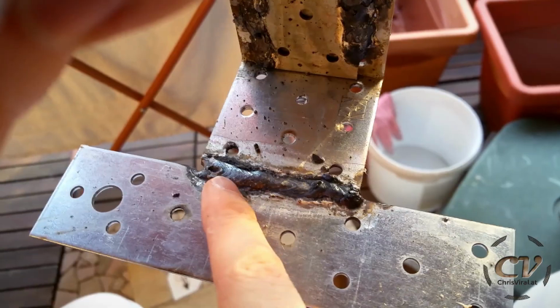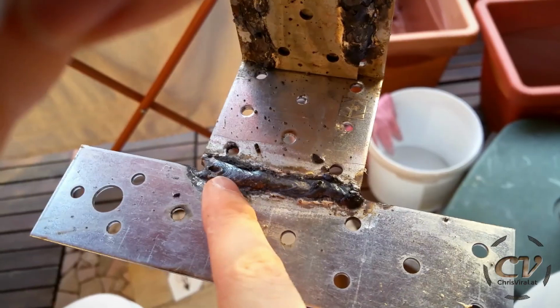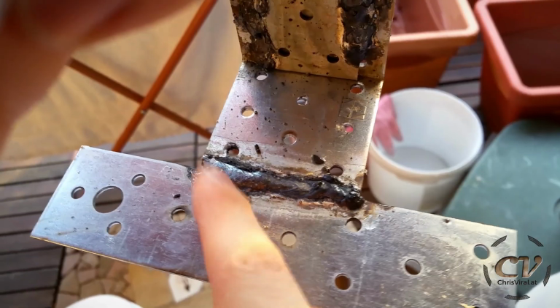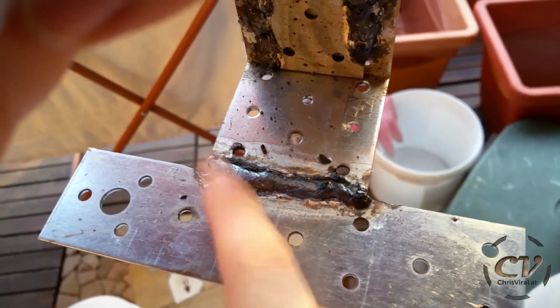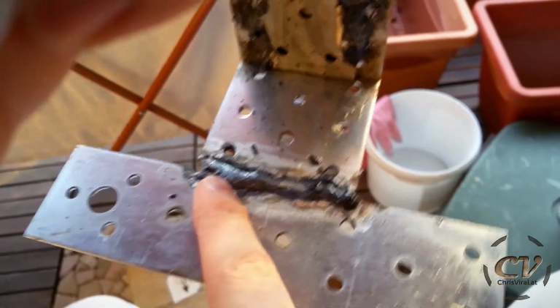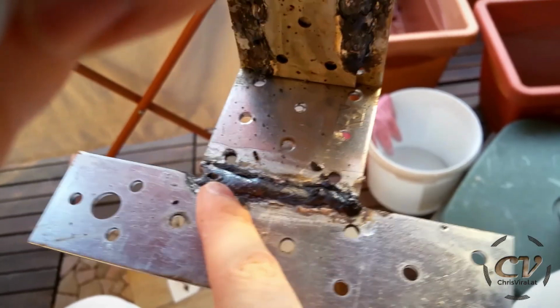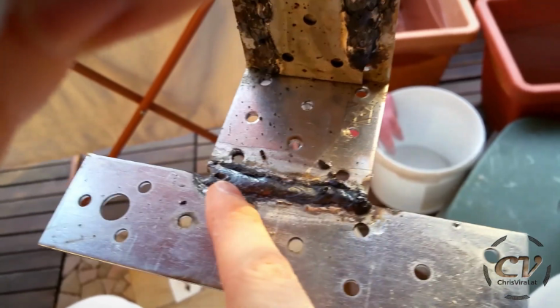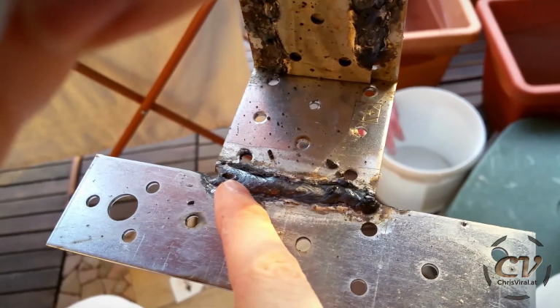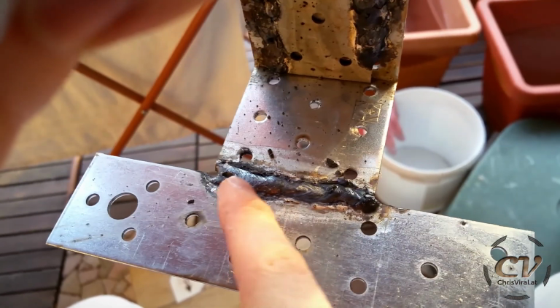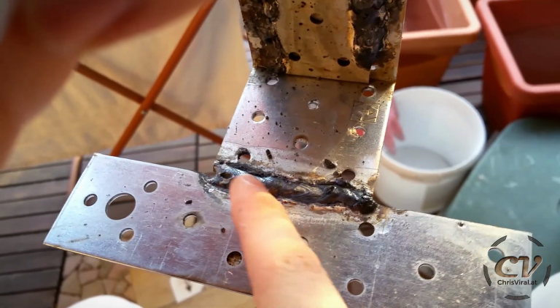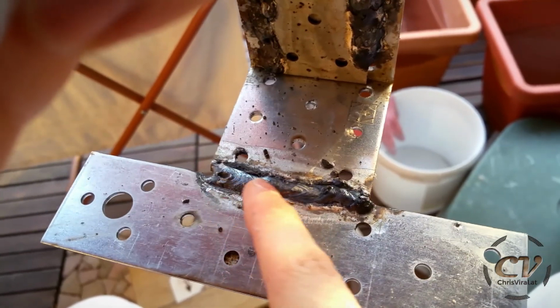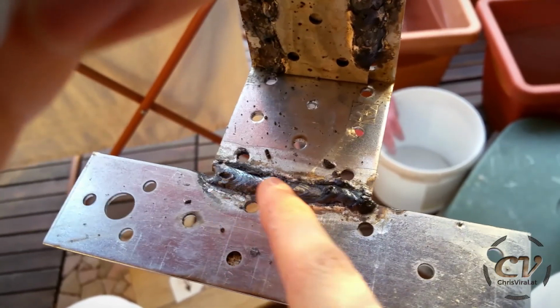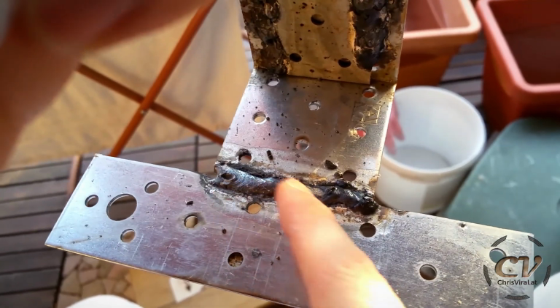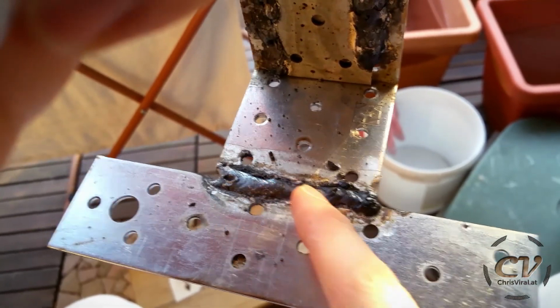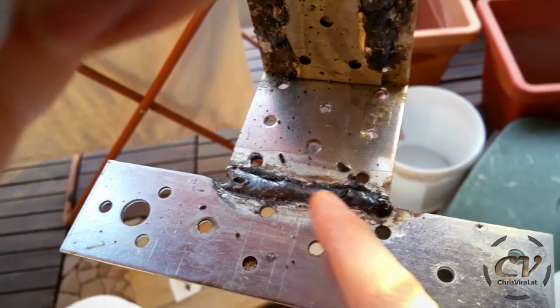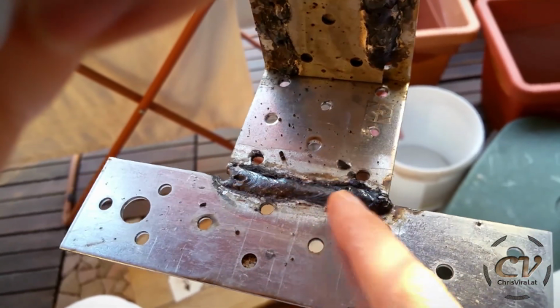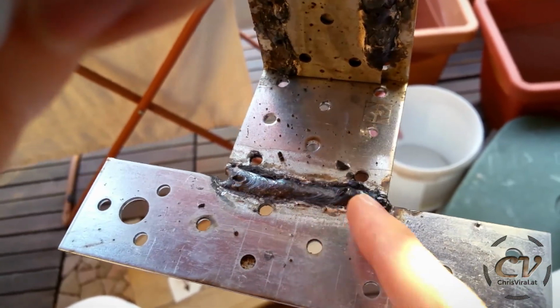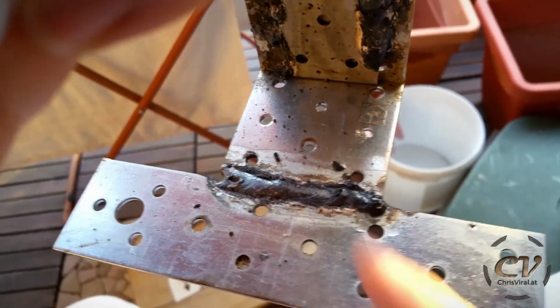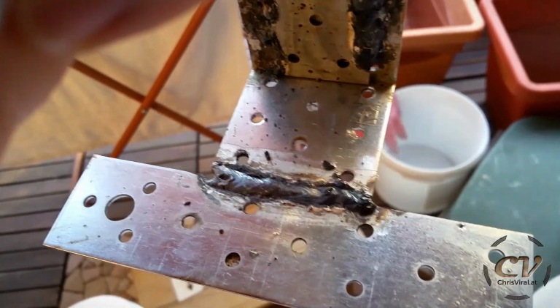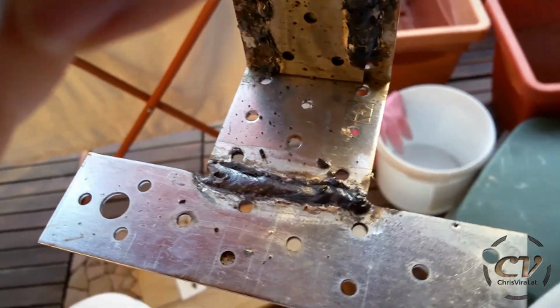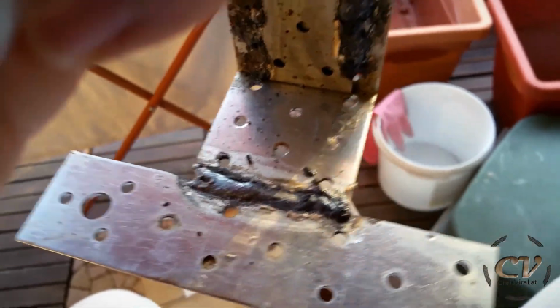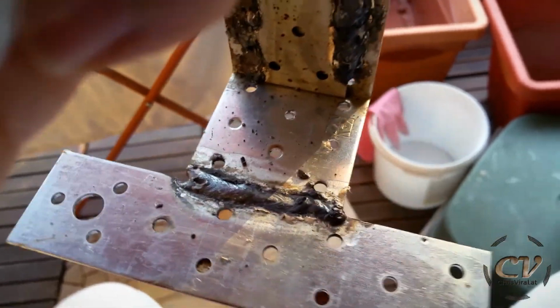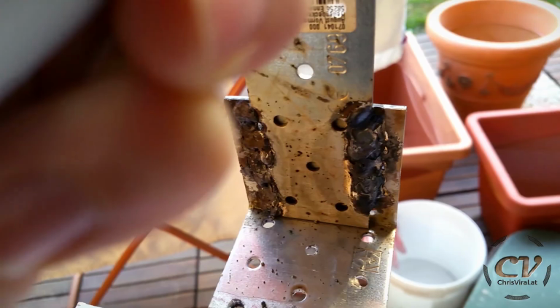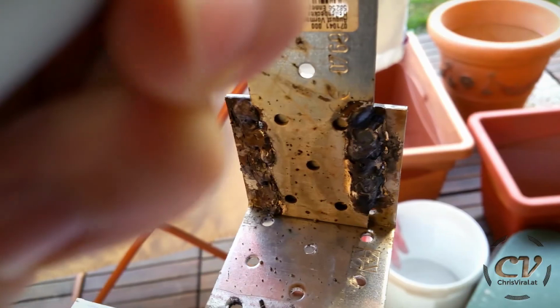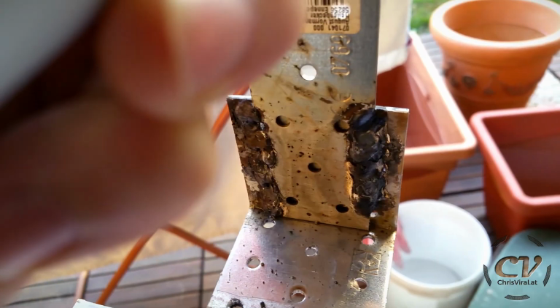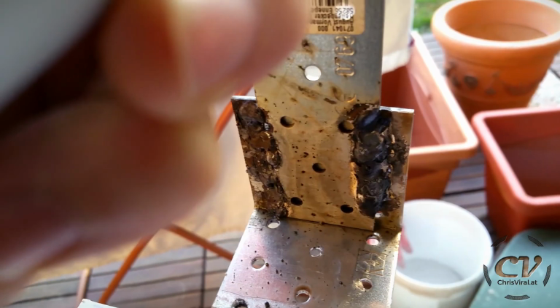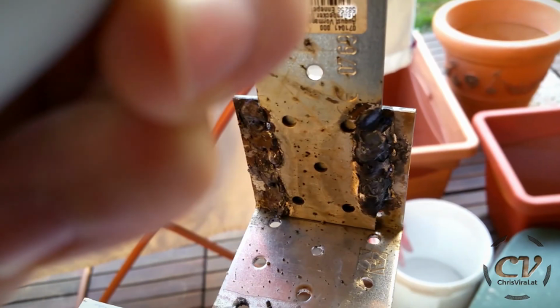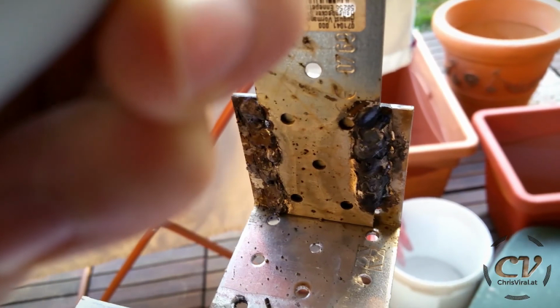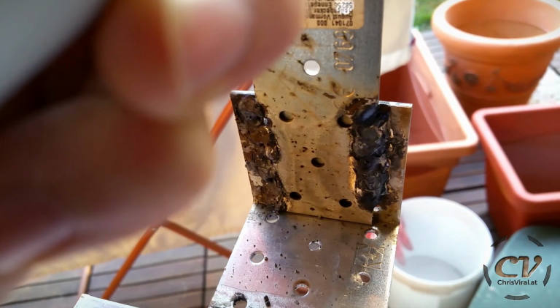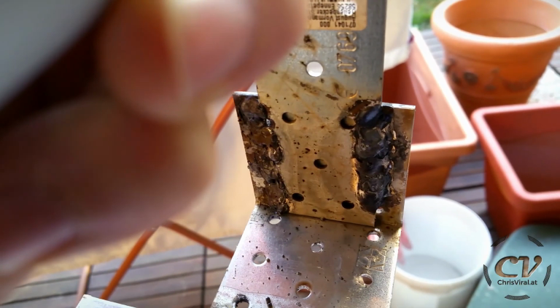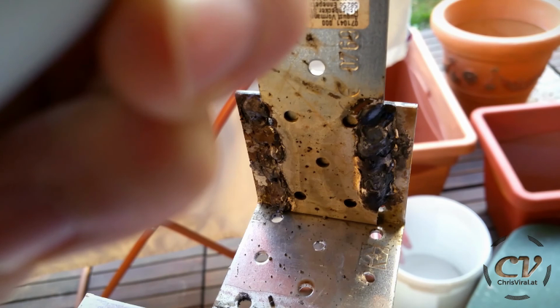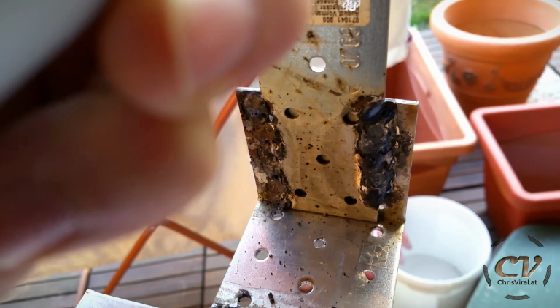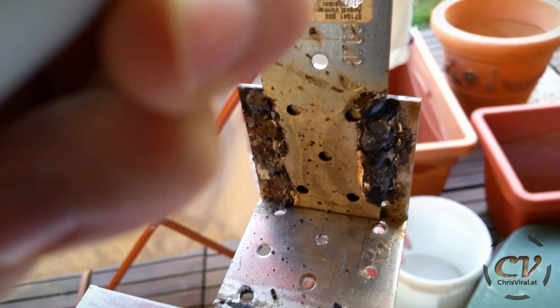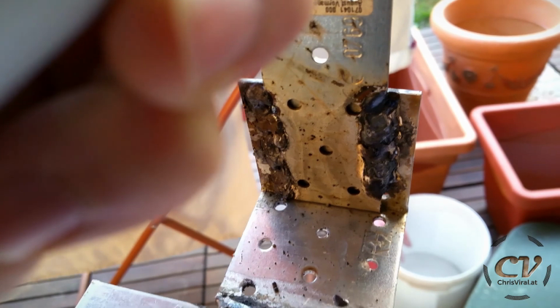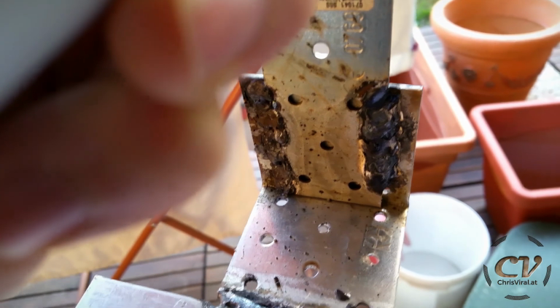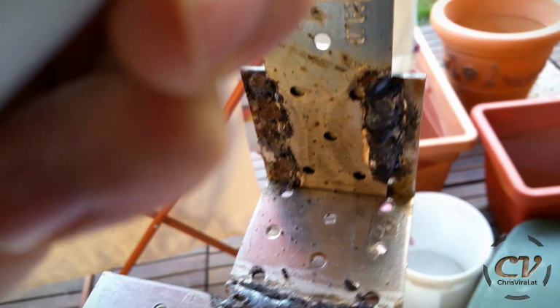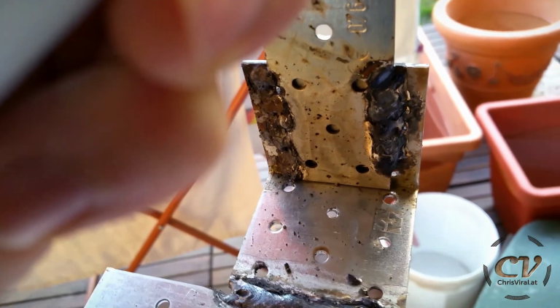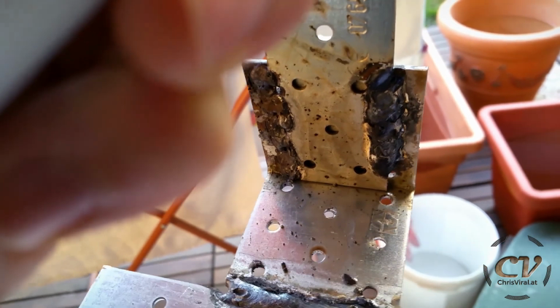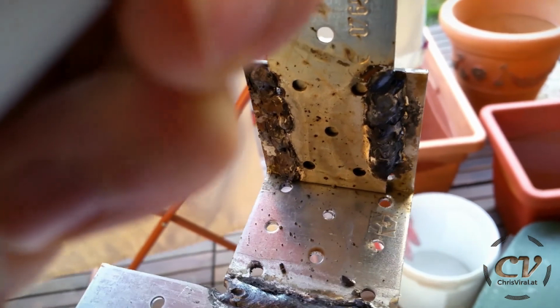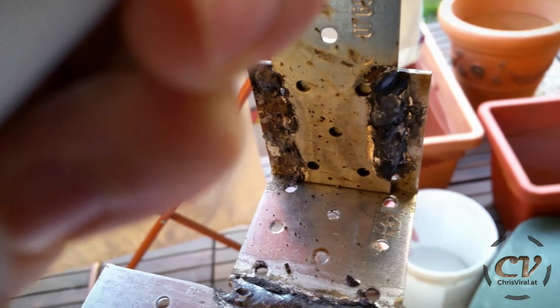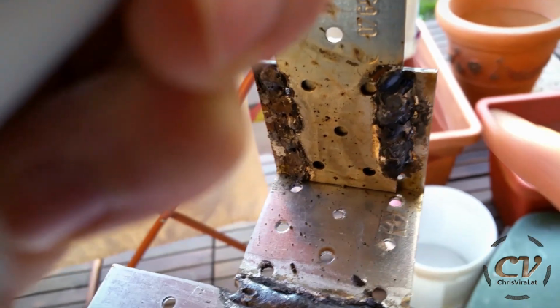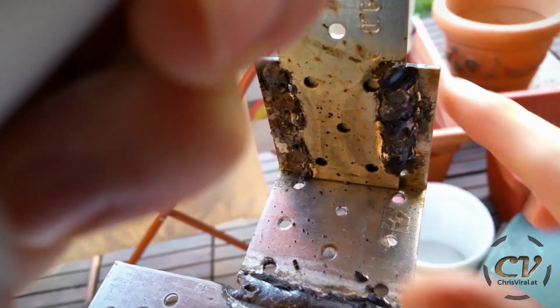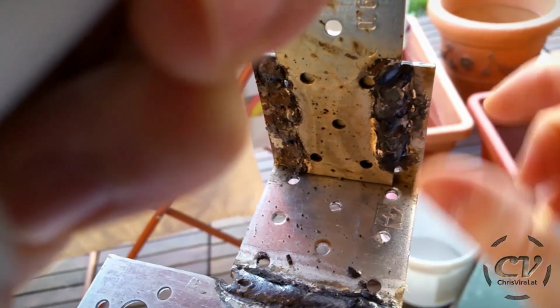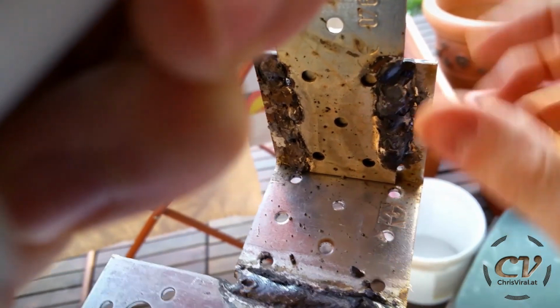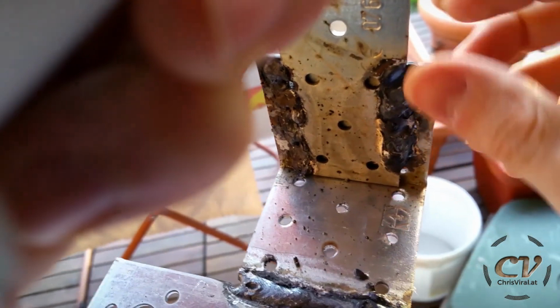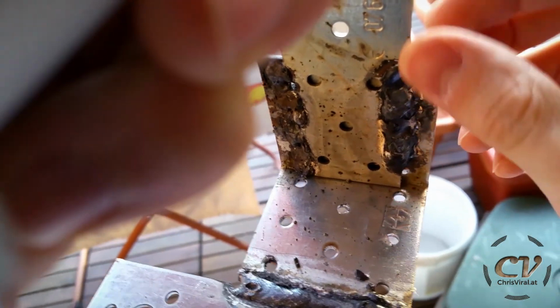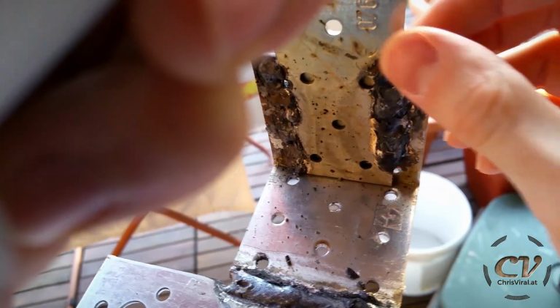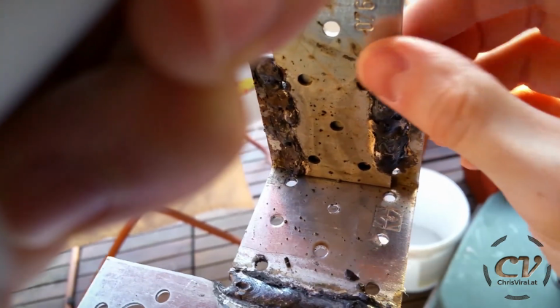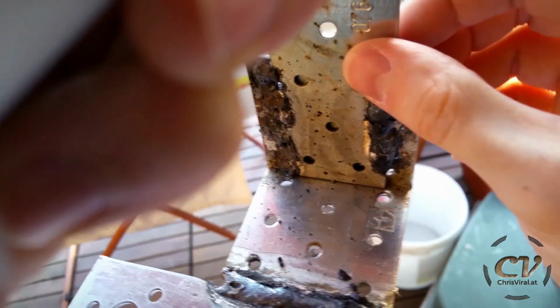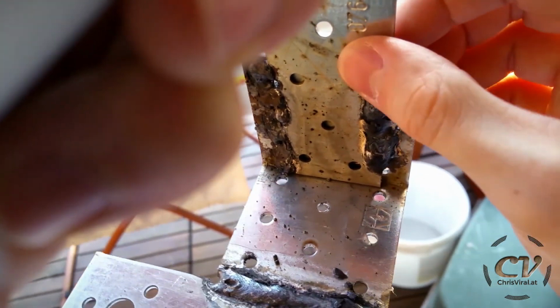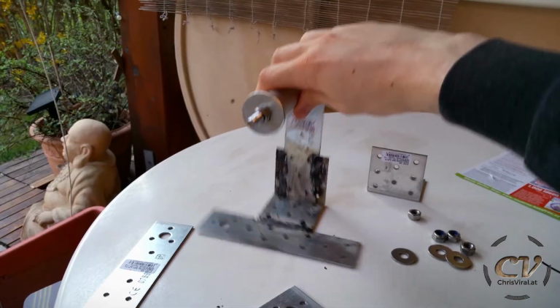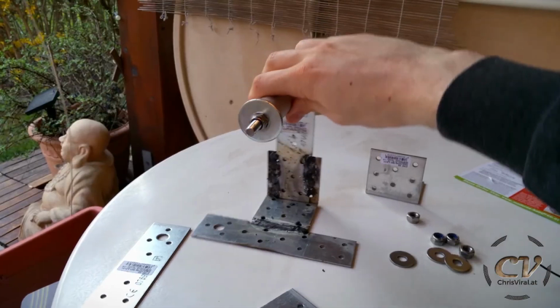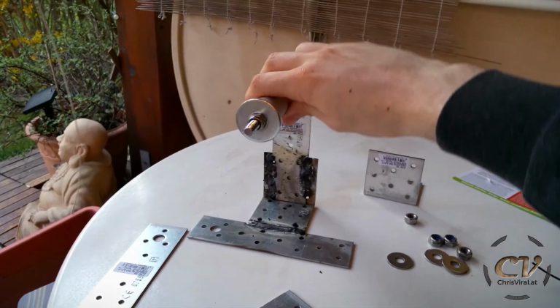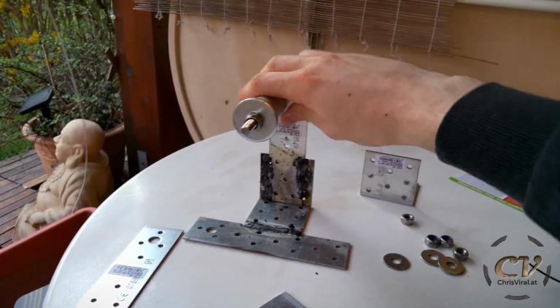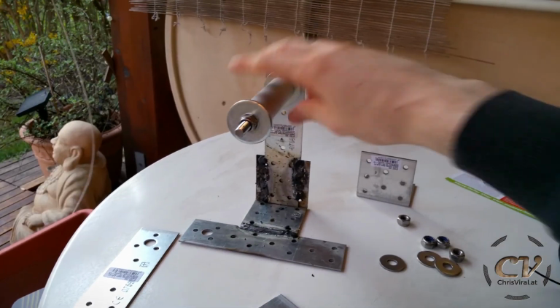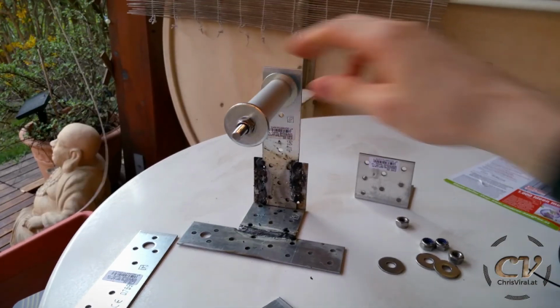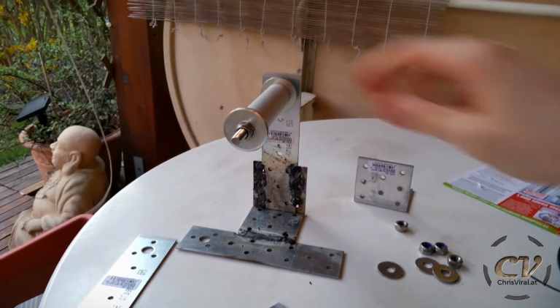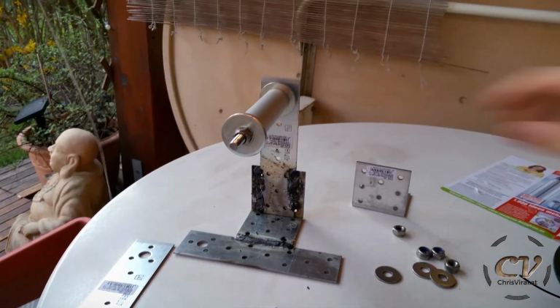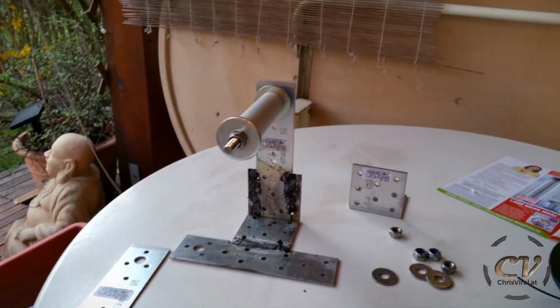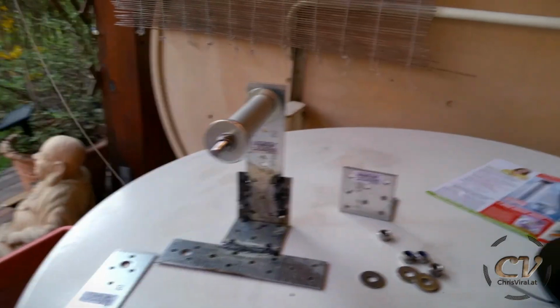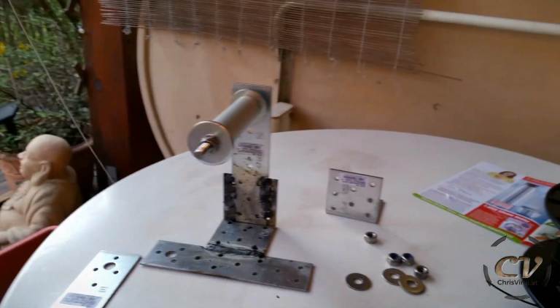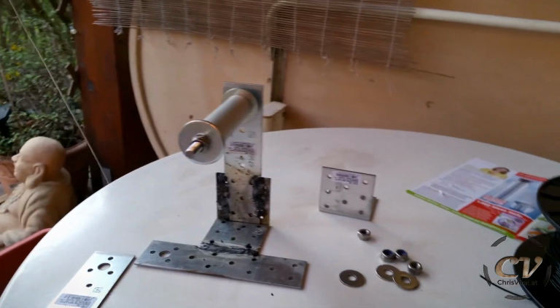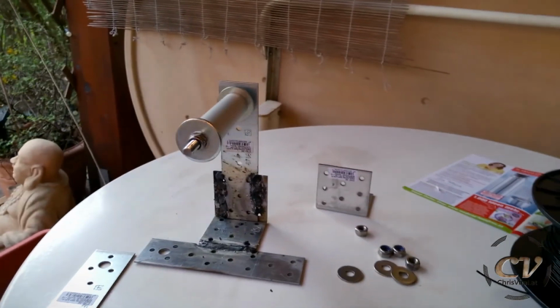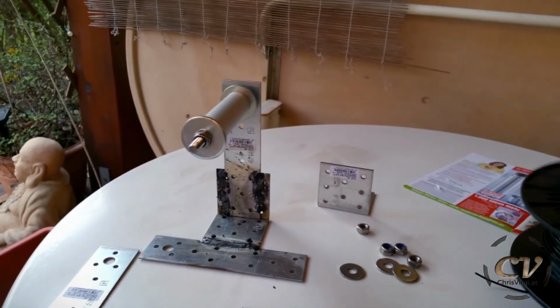This thing turned out pretty good, surprisingly. These two right there, well, not so much. But it seems to be sturdy.